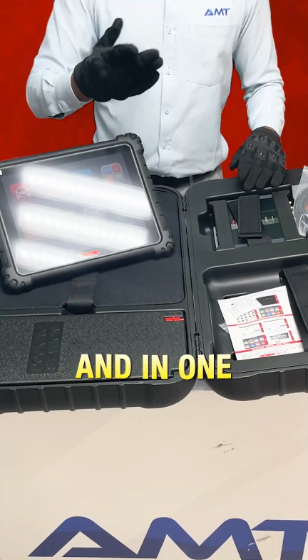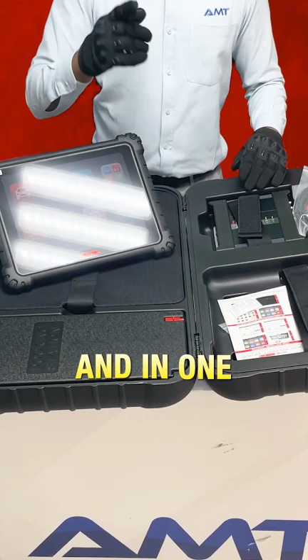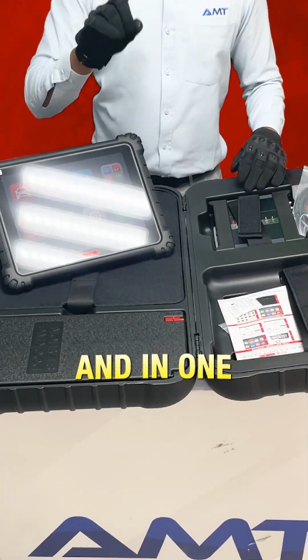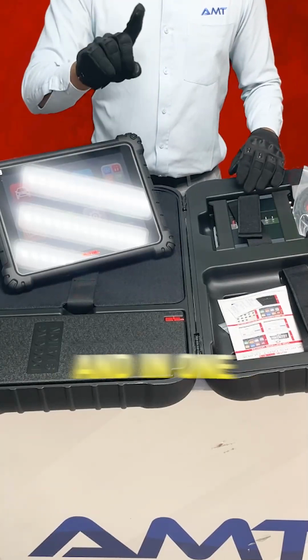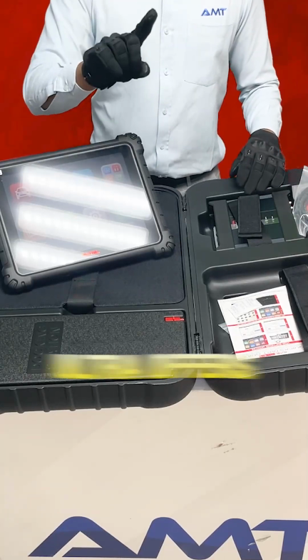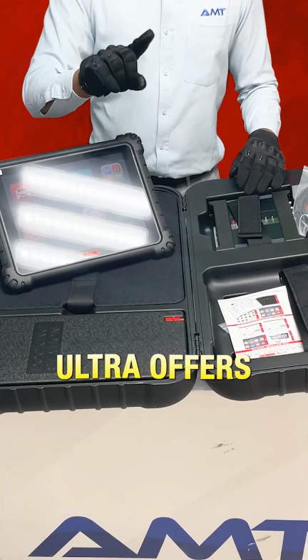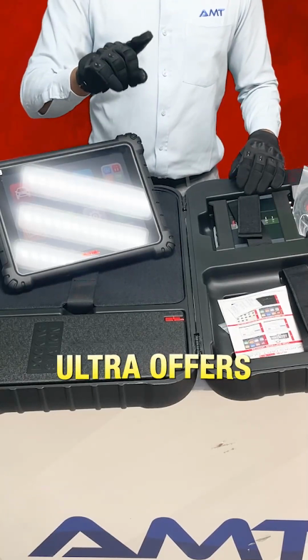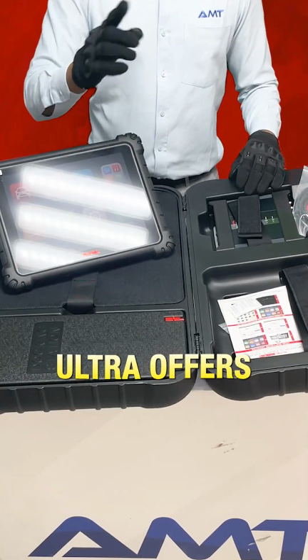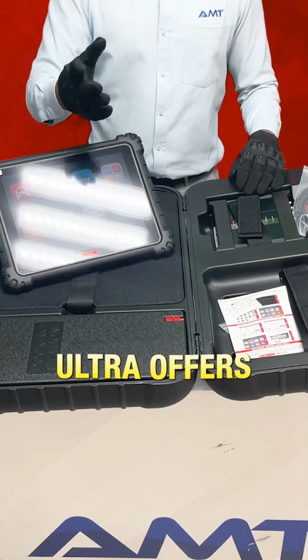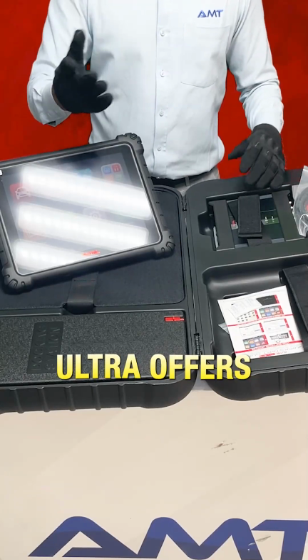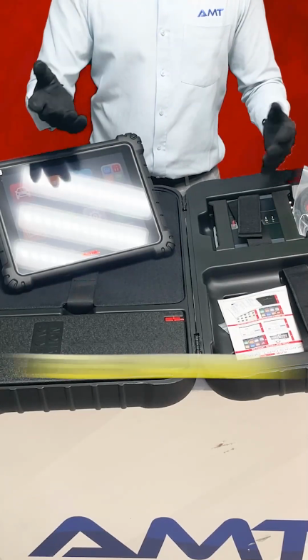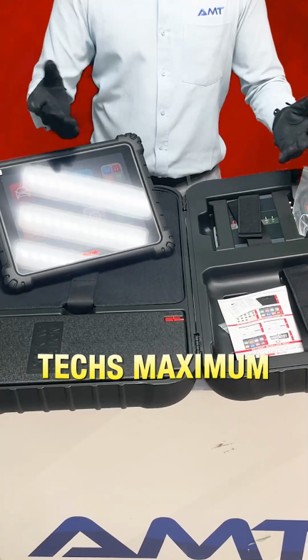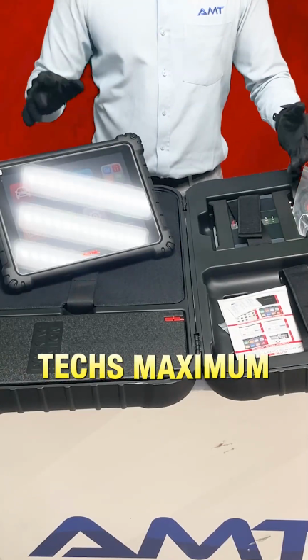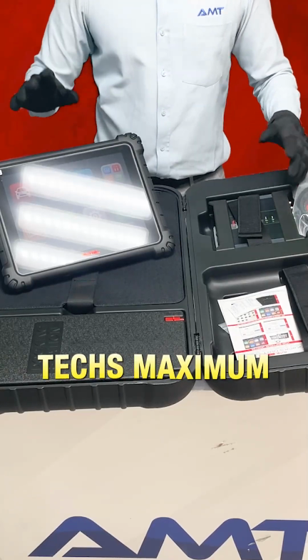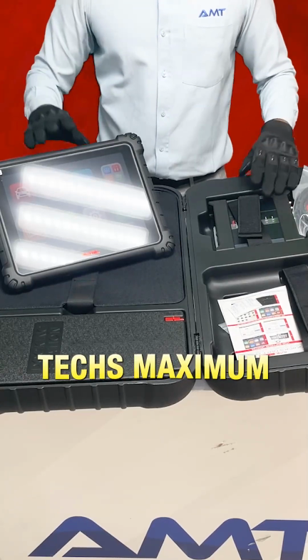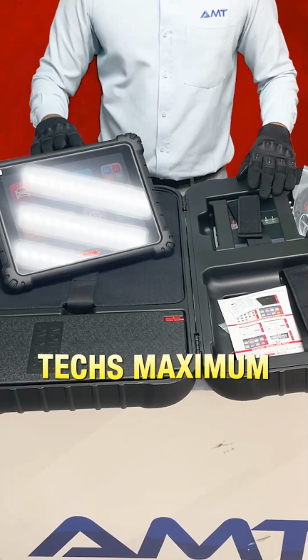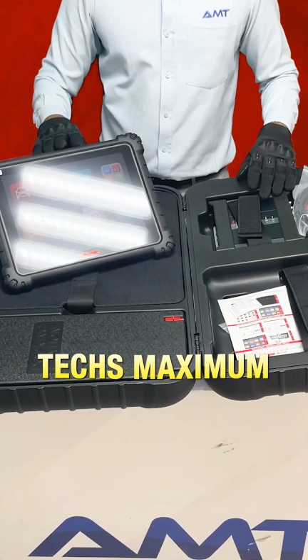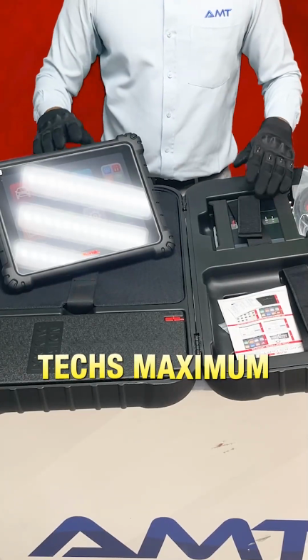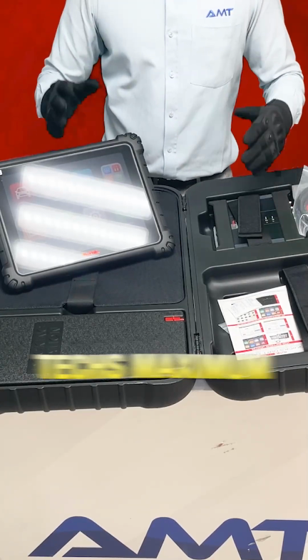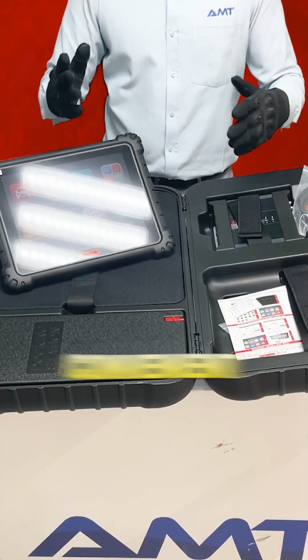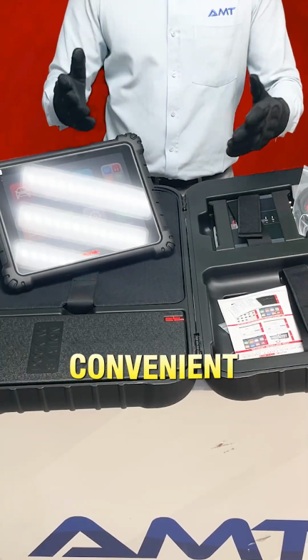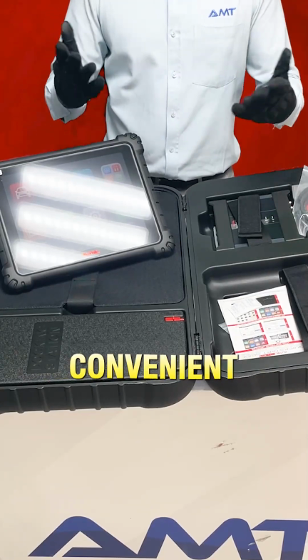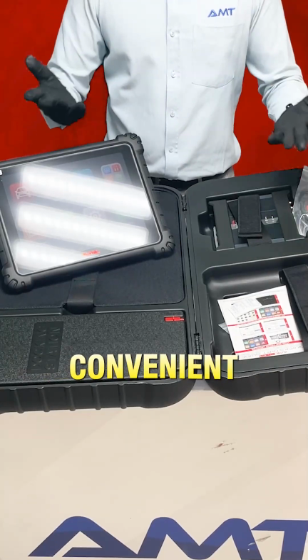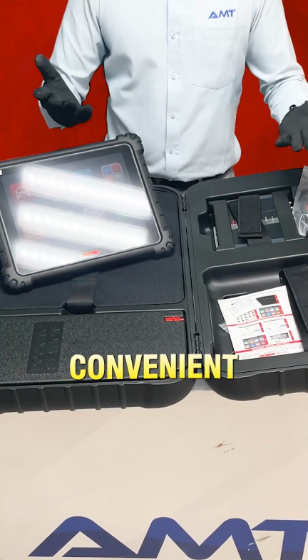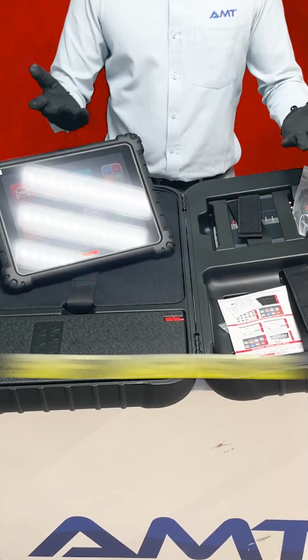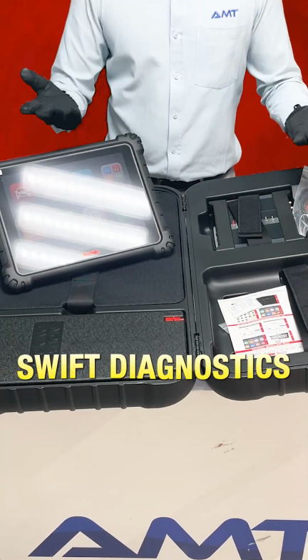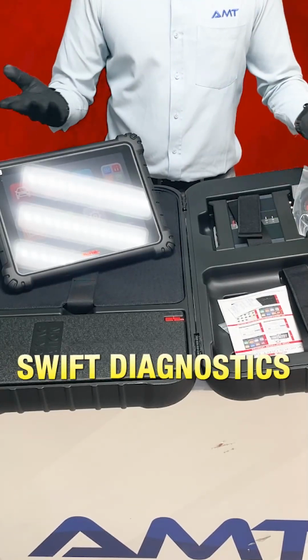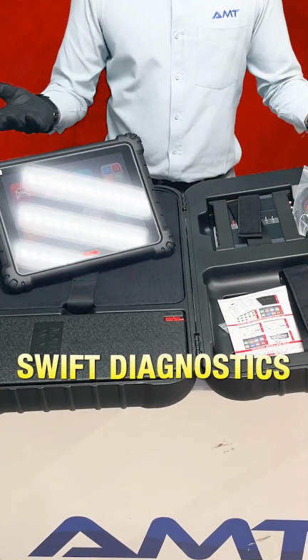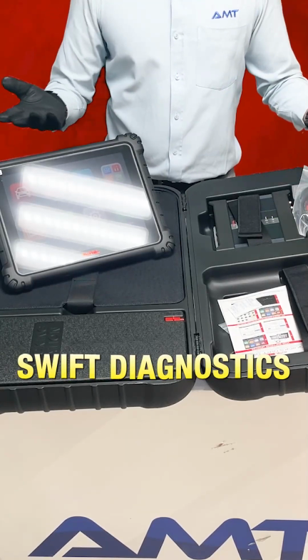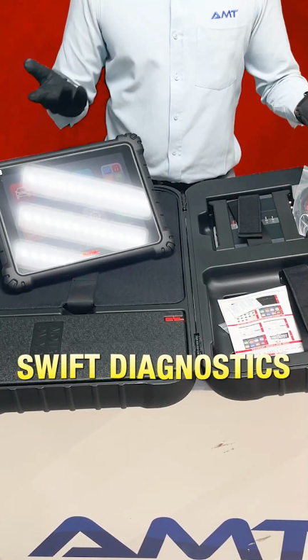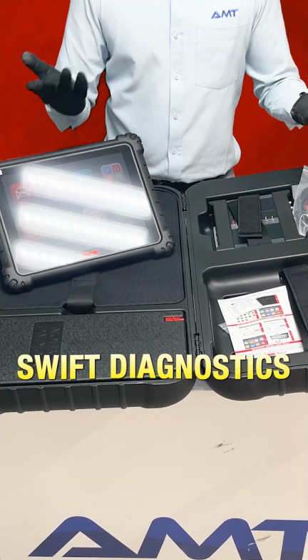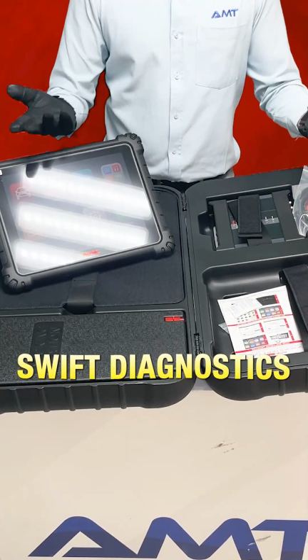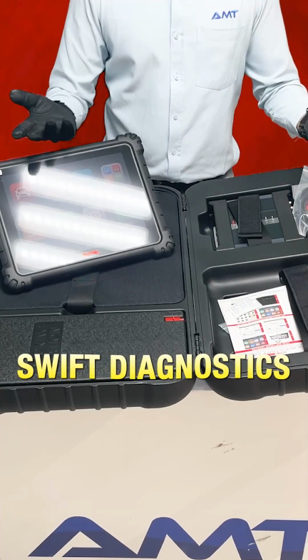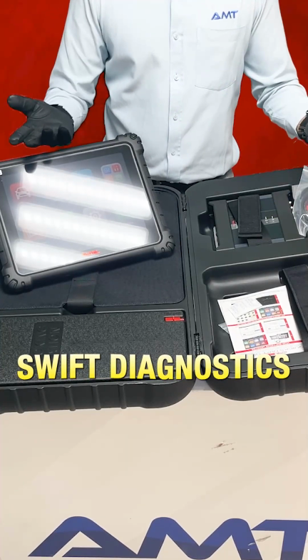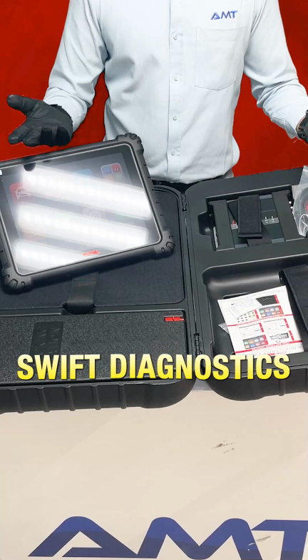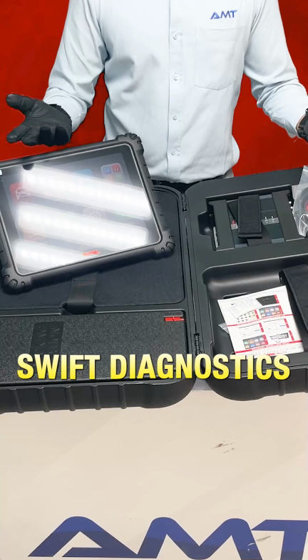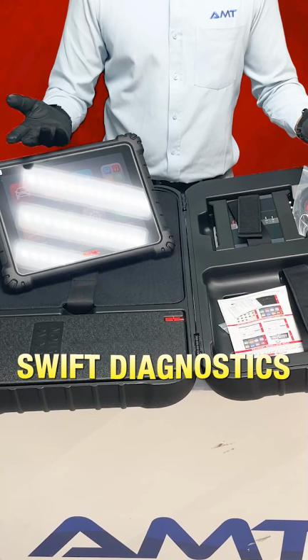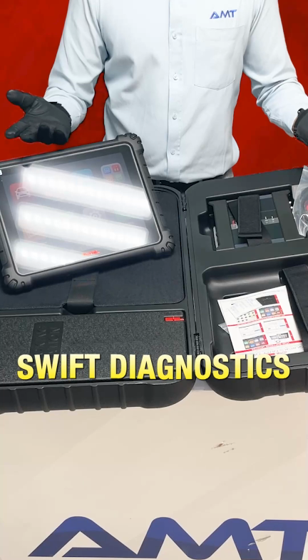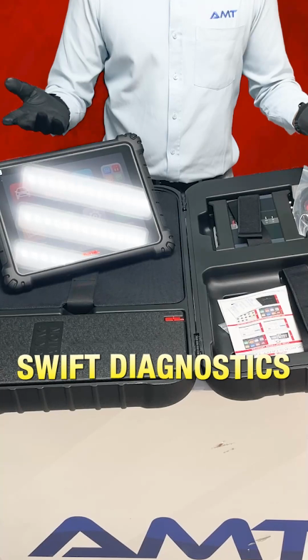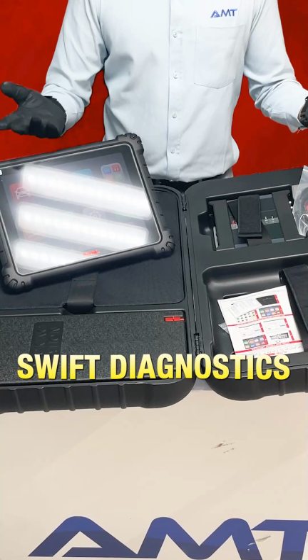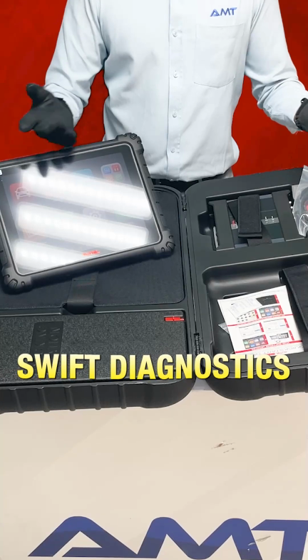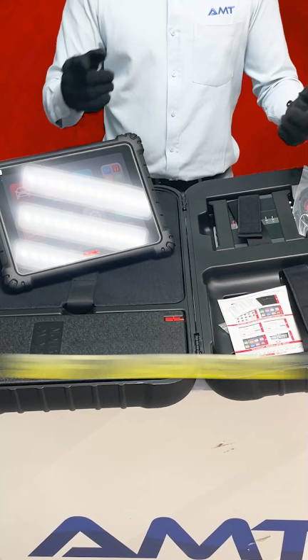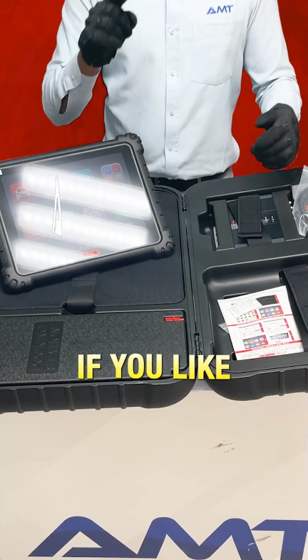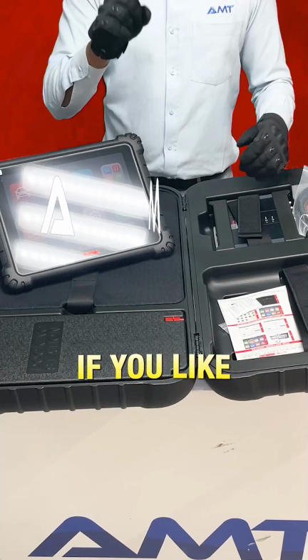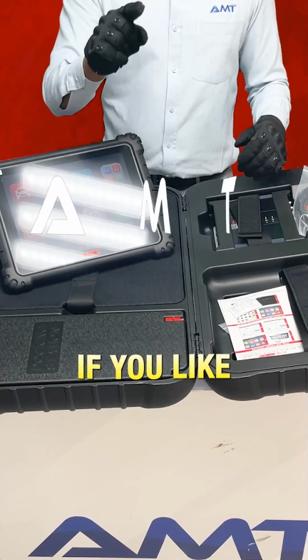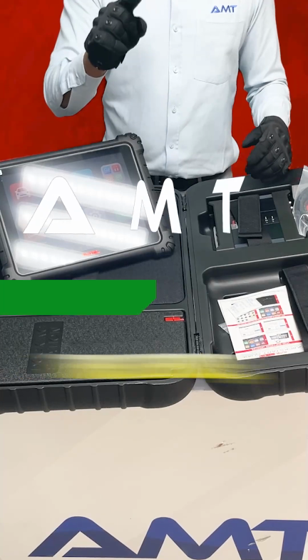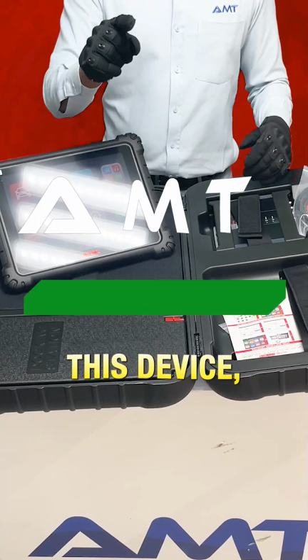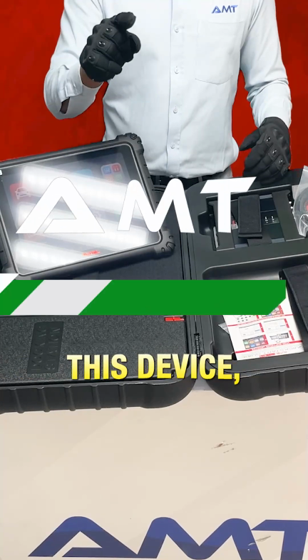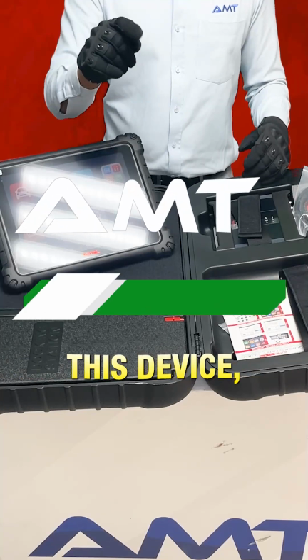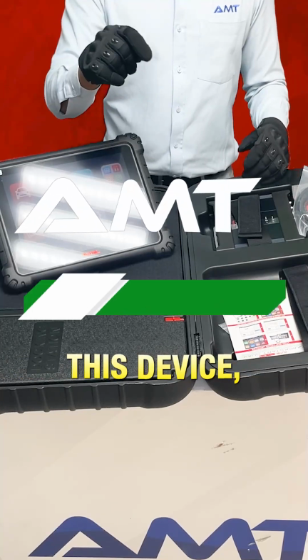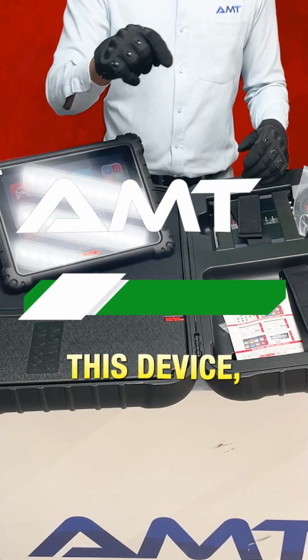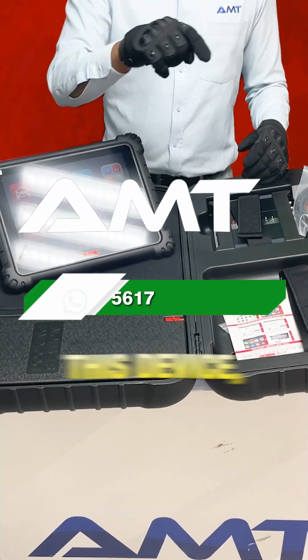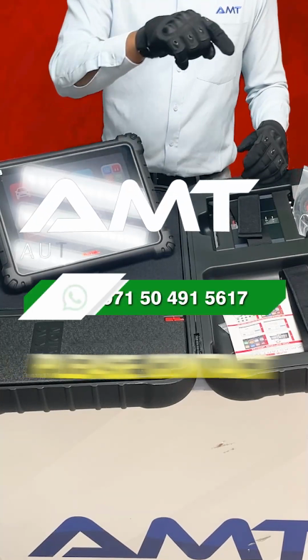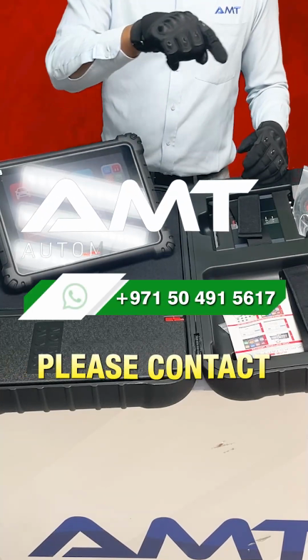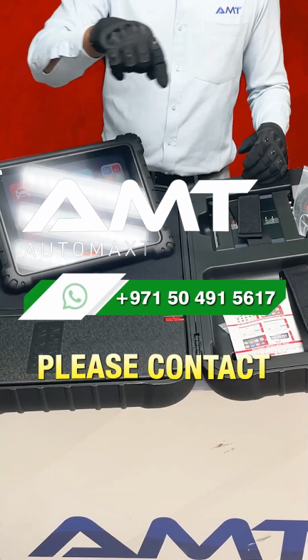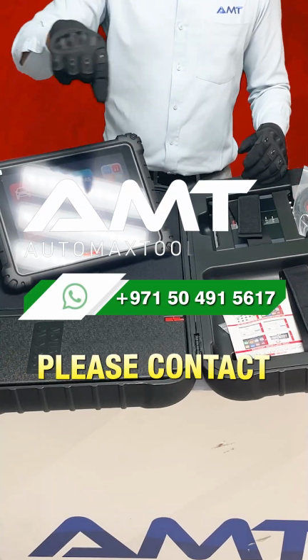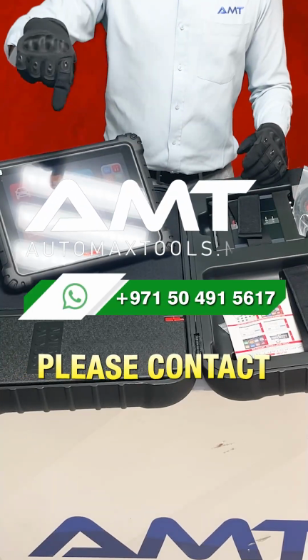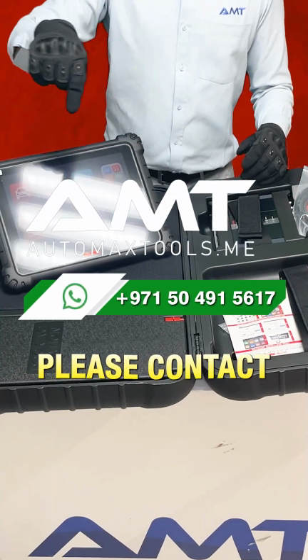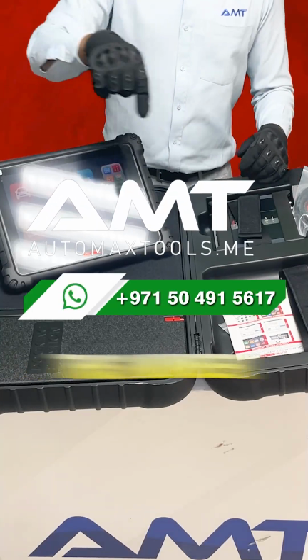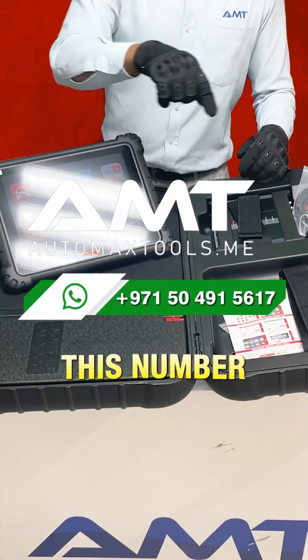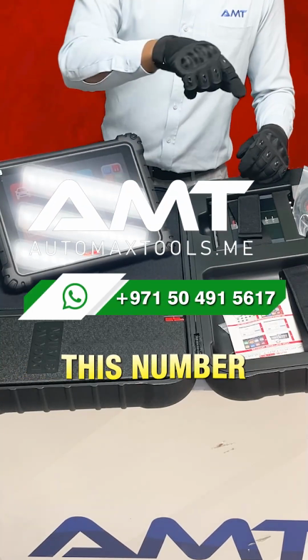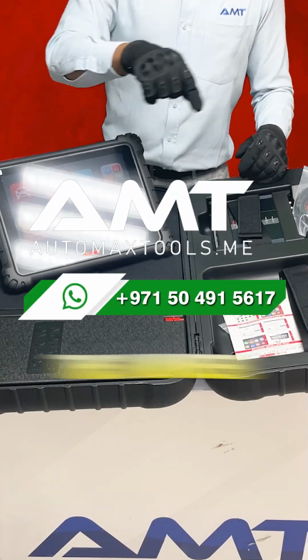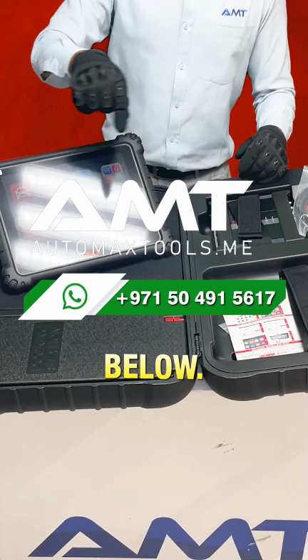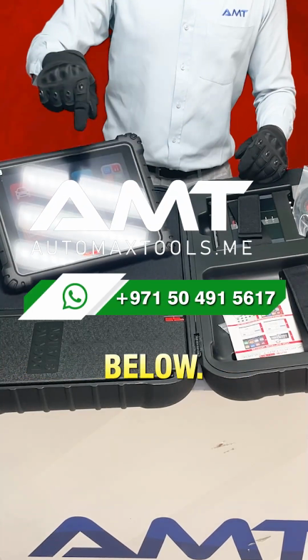The MaxSize Ultra offers techs maximum convenience and swift diagnostics. If you like this device, please contact the number below.